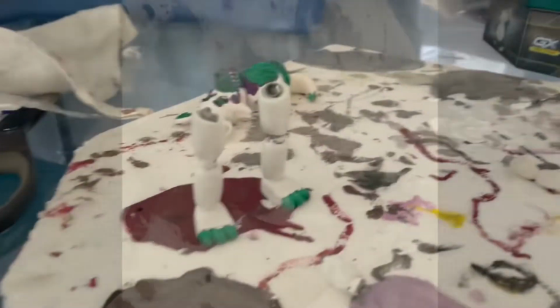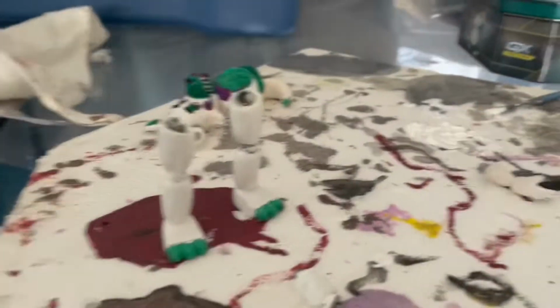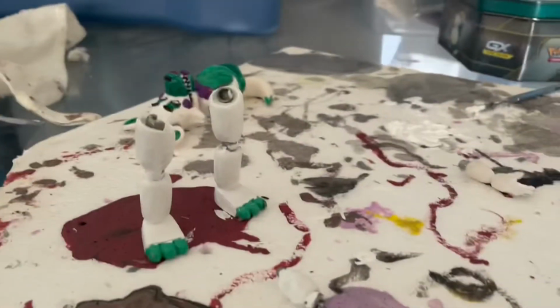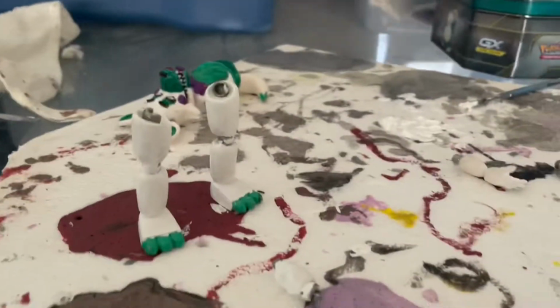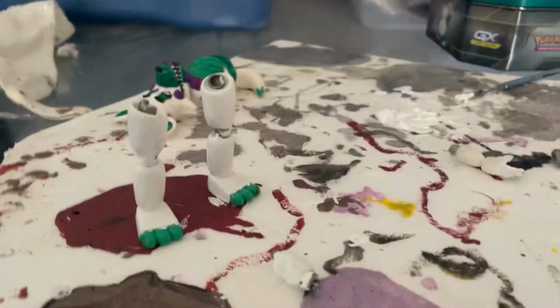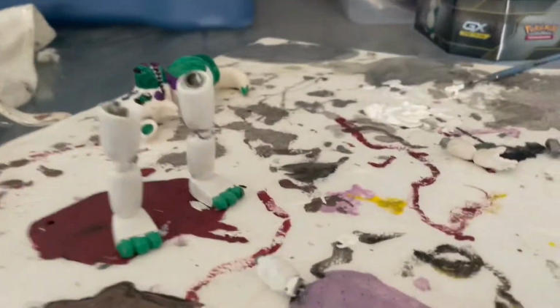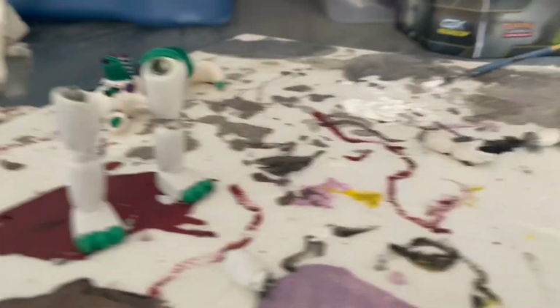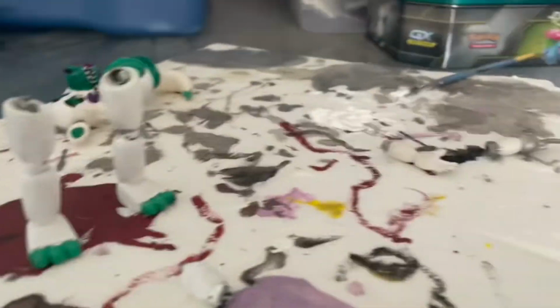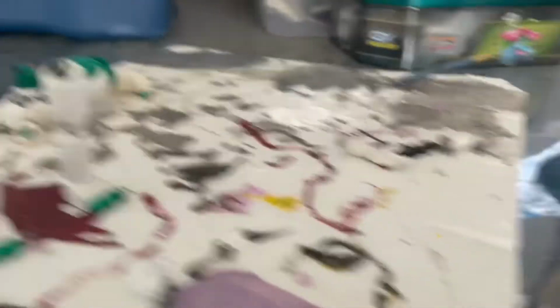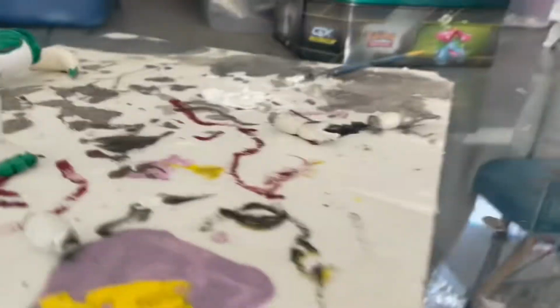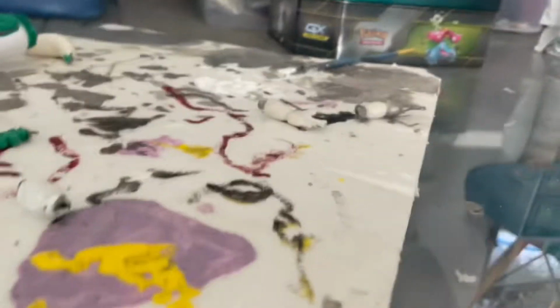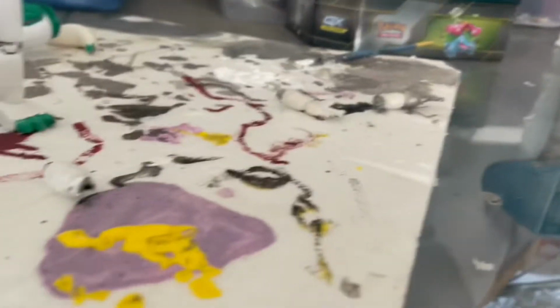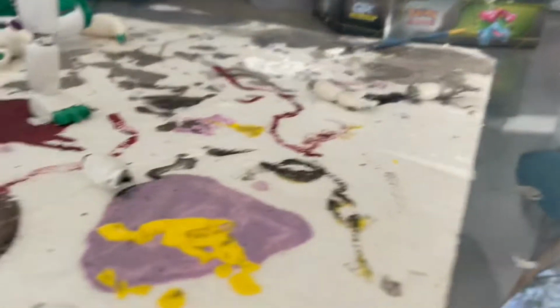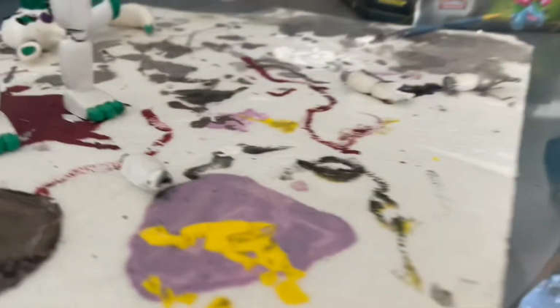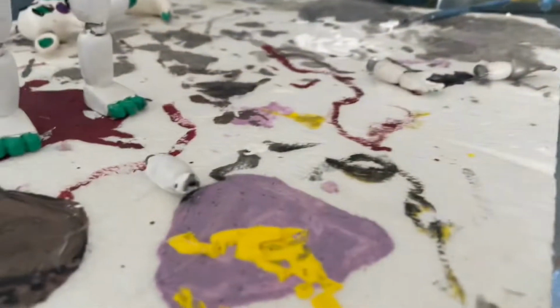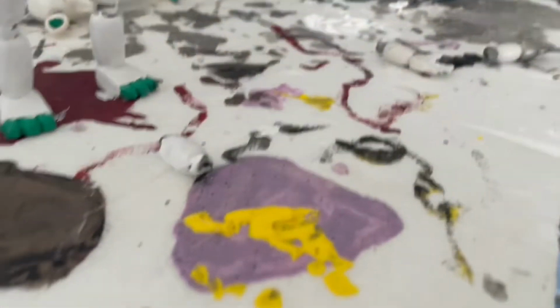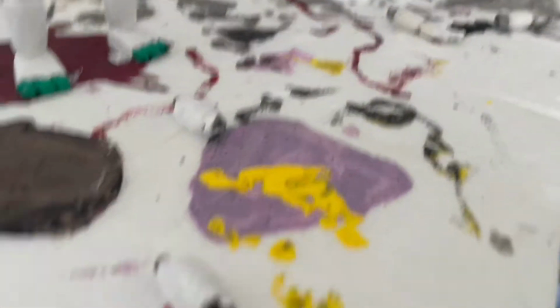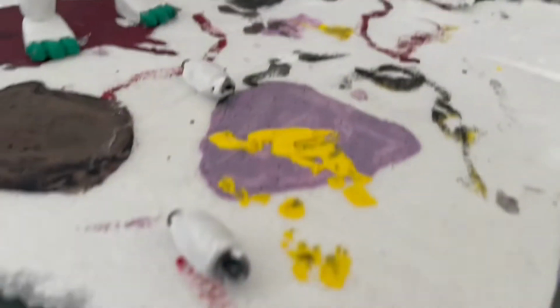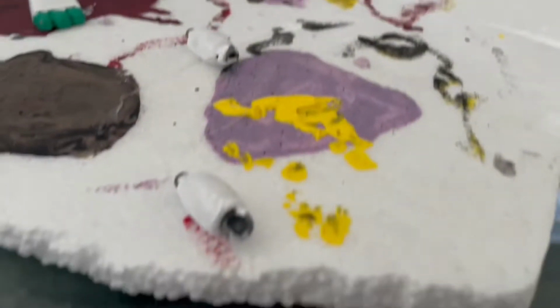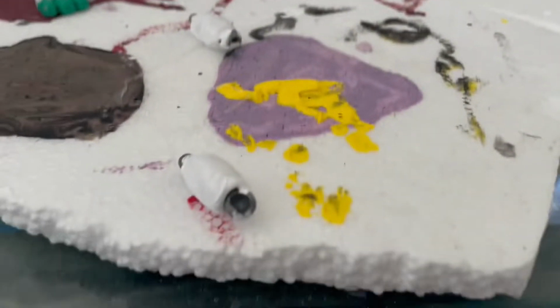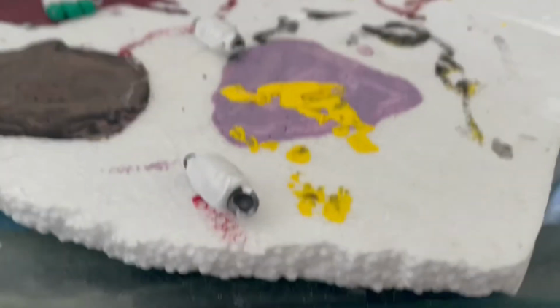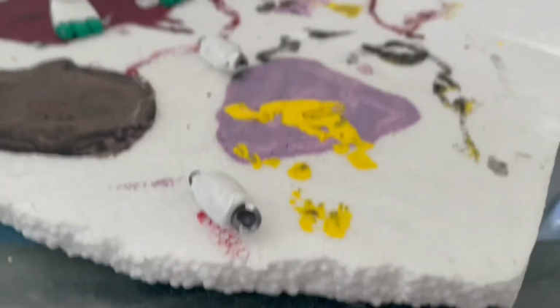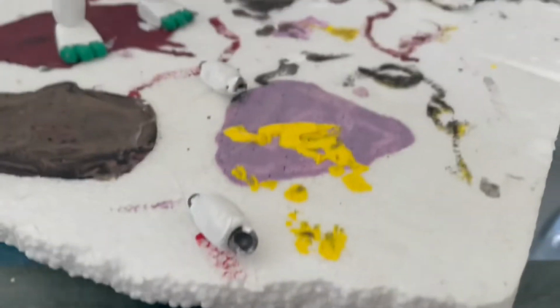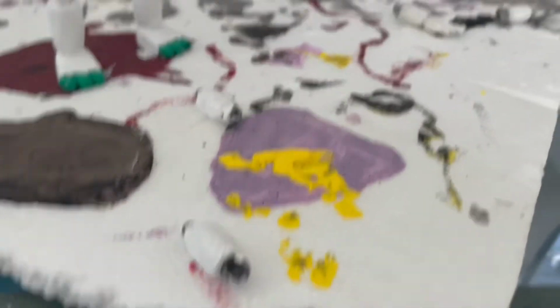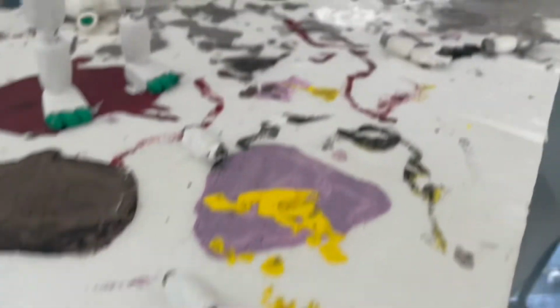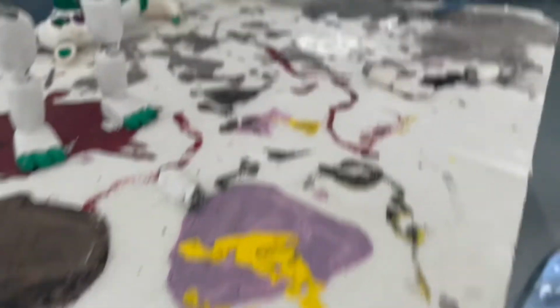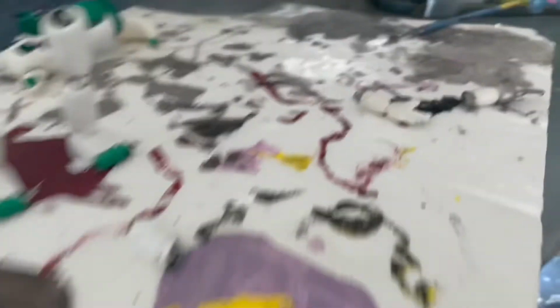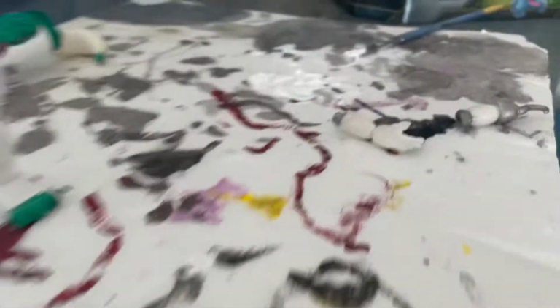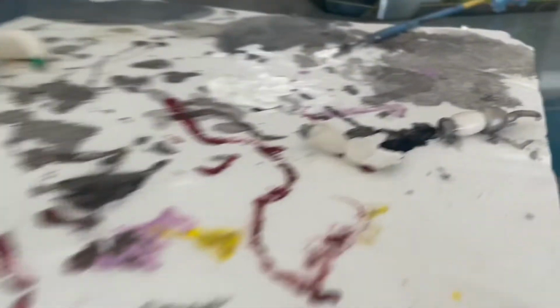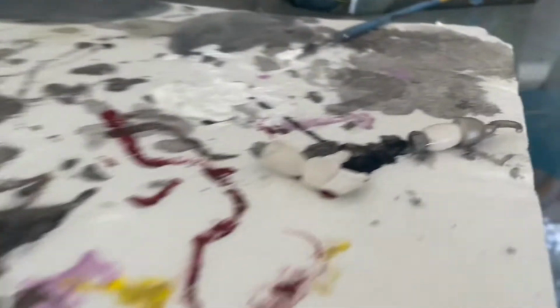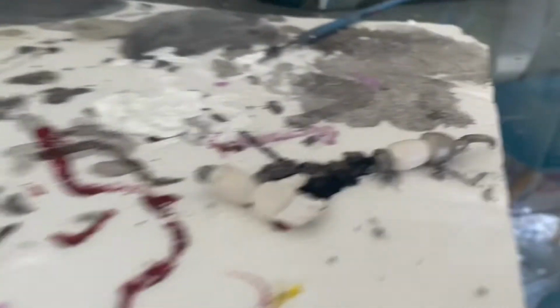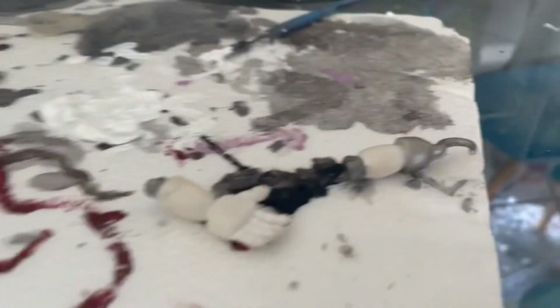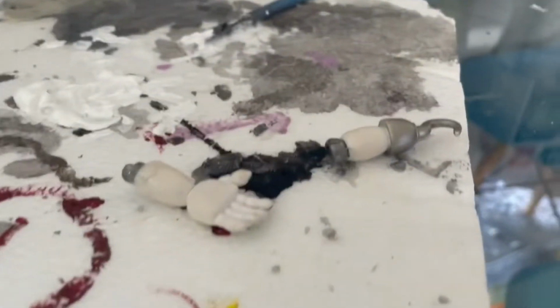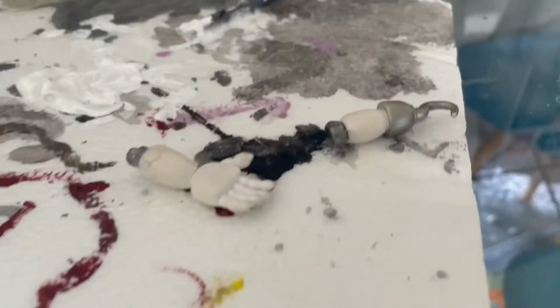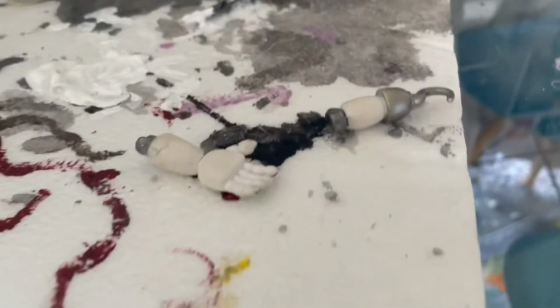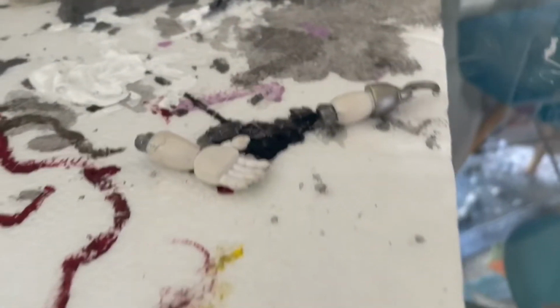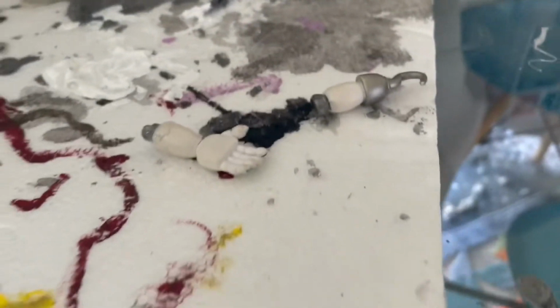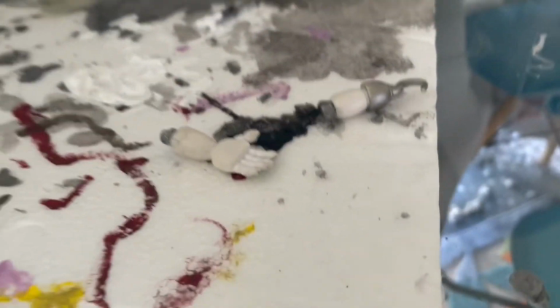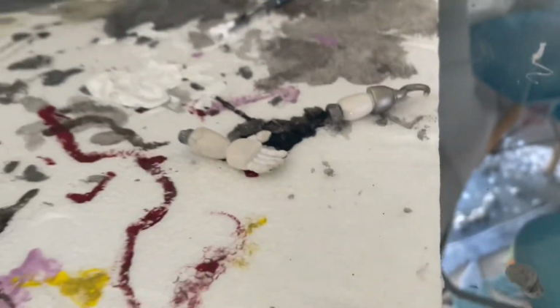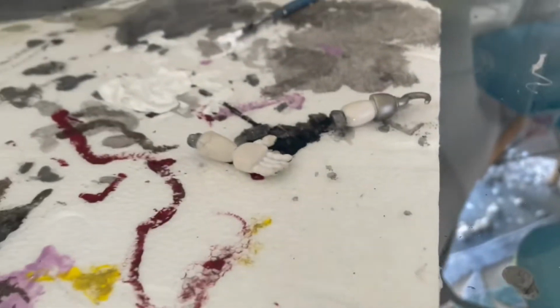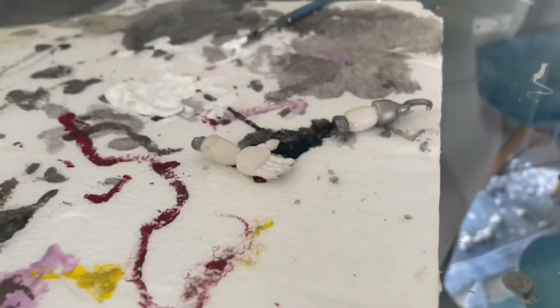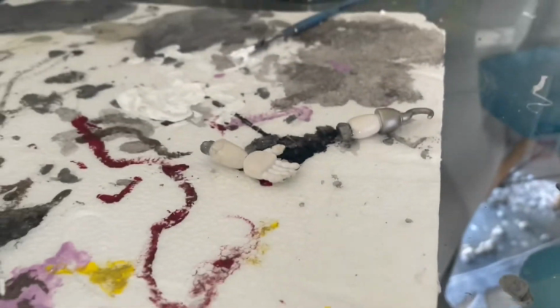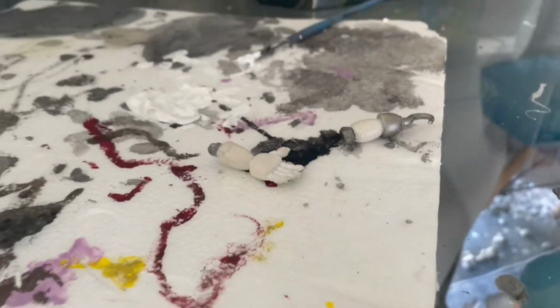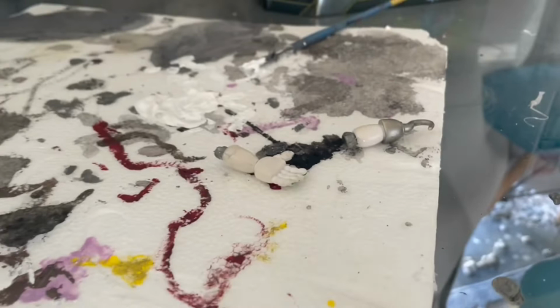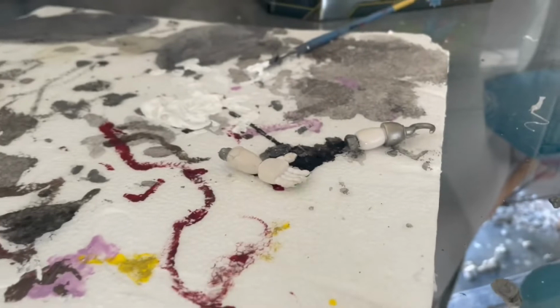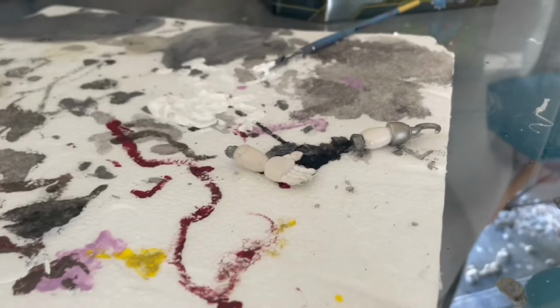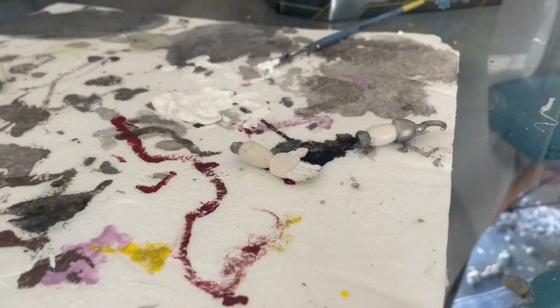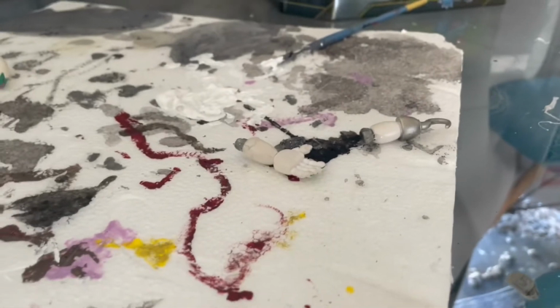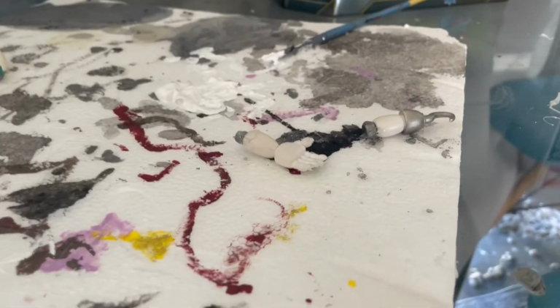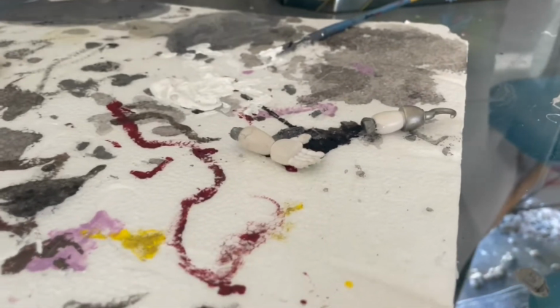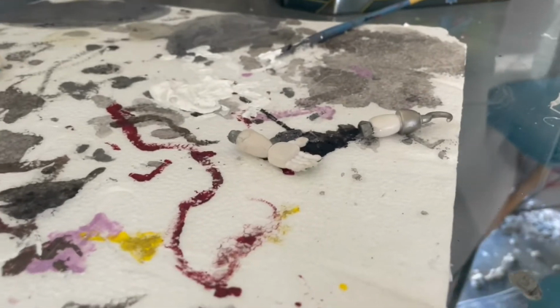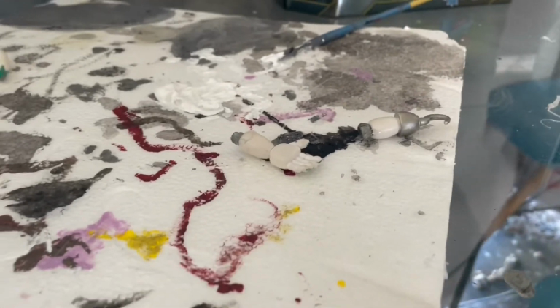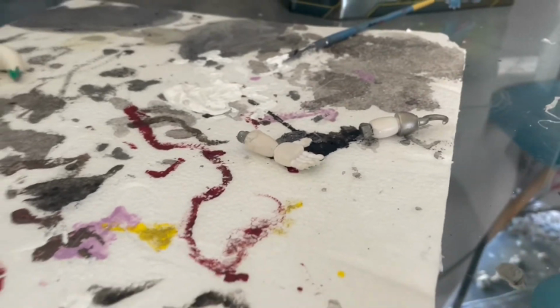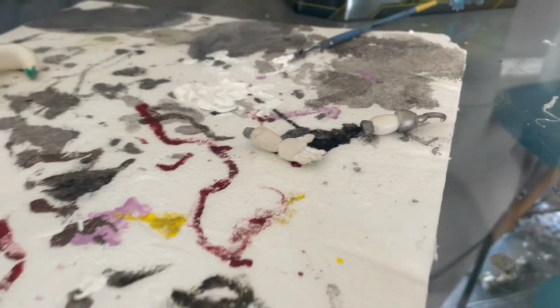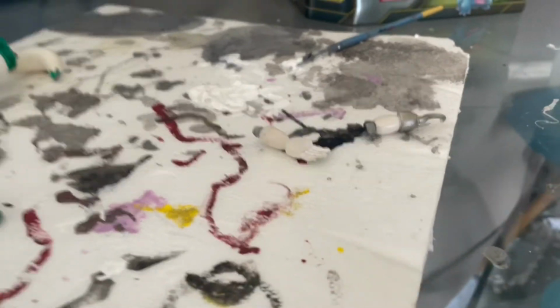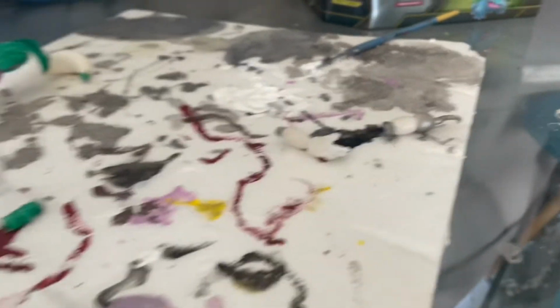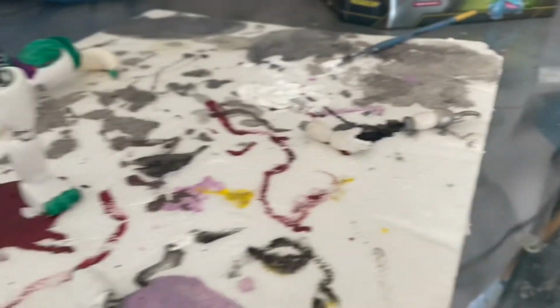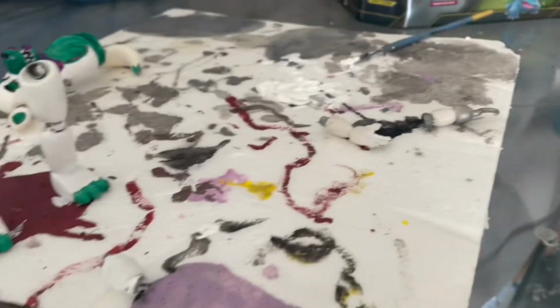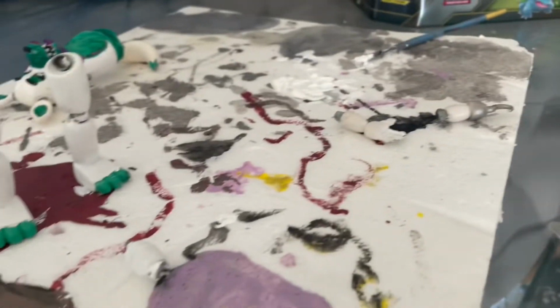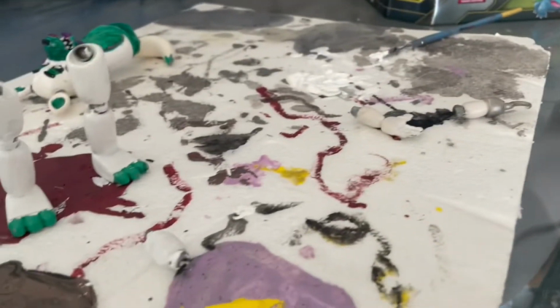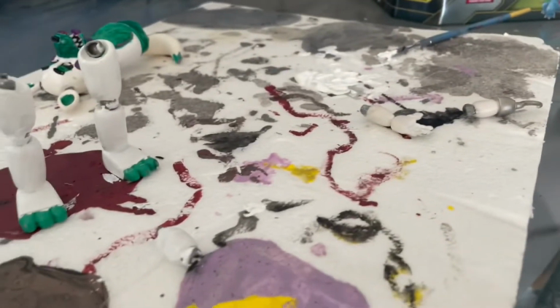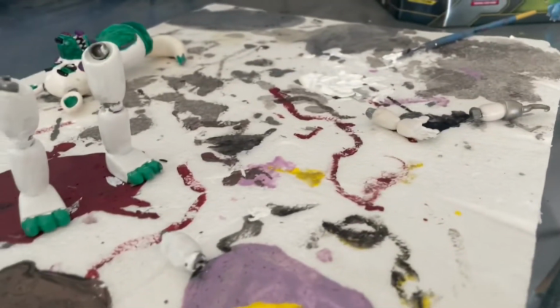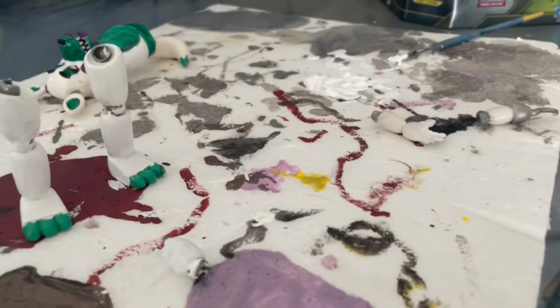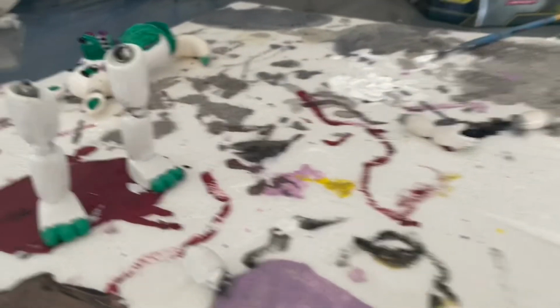I've painted the legs white and the arms, and I'm waiting for these to be done drying because there's a crack in the joints.